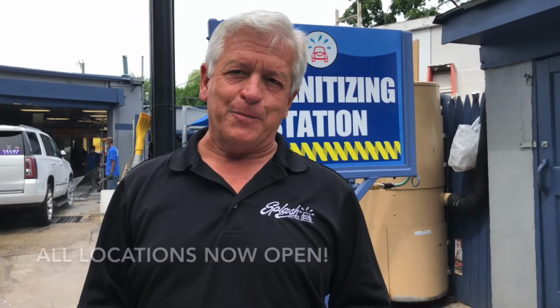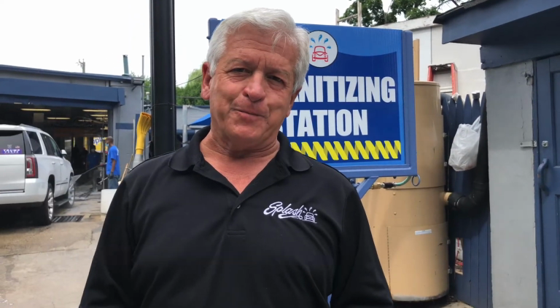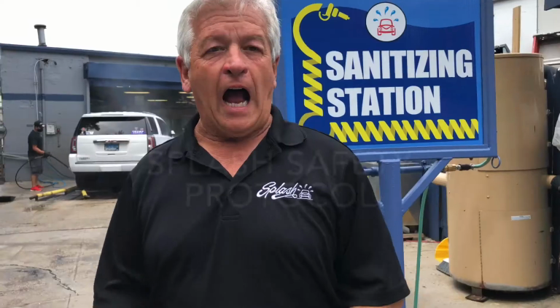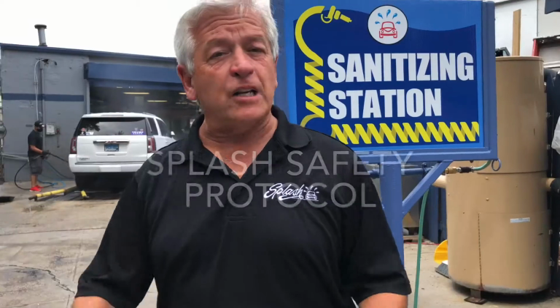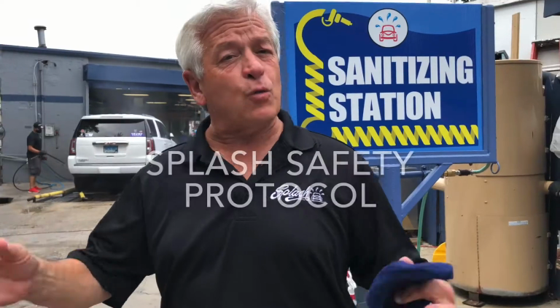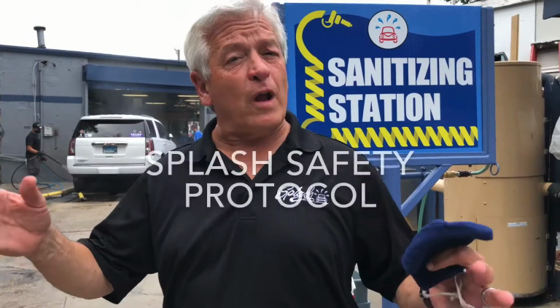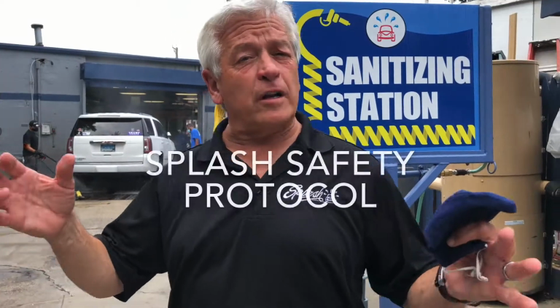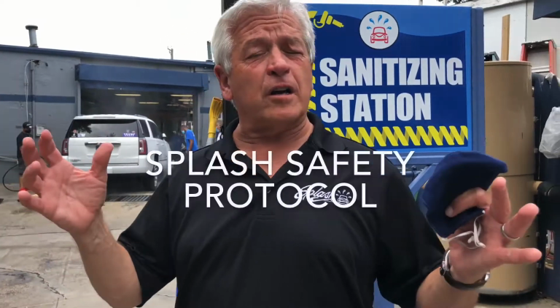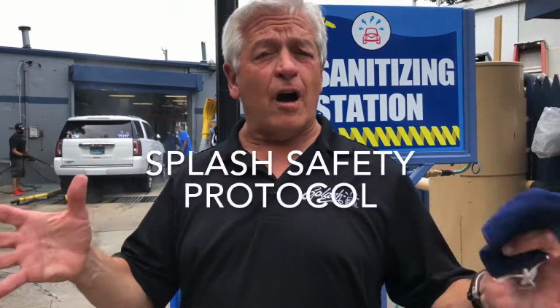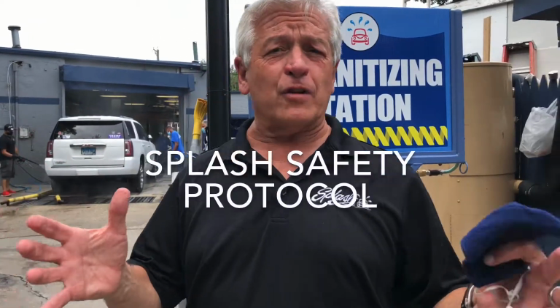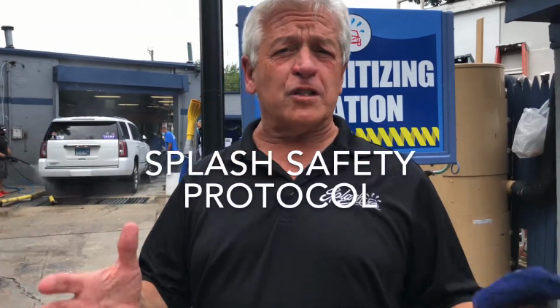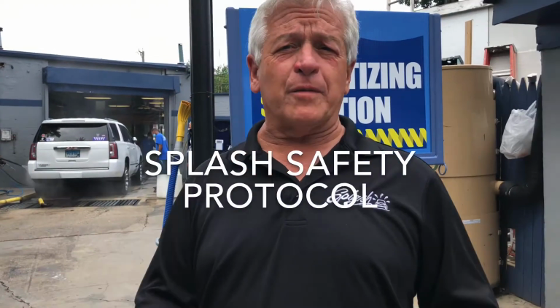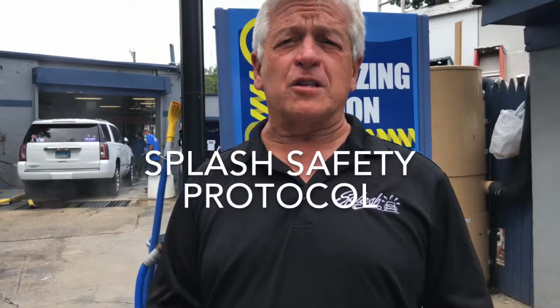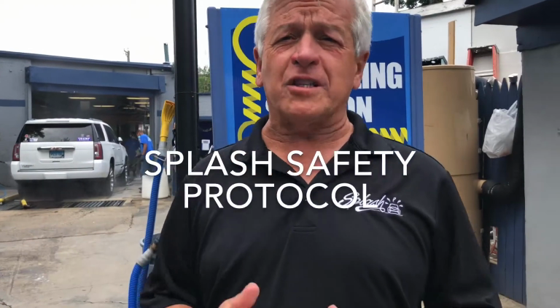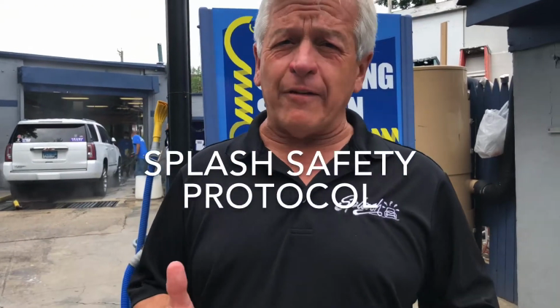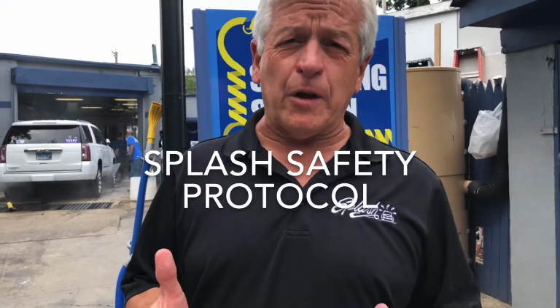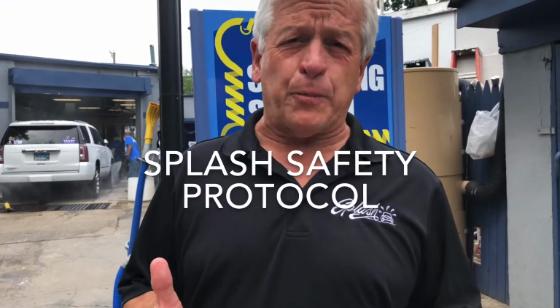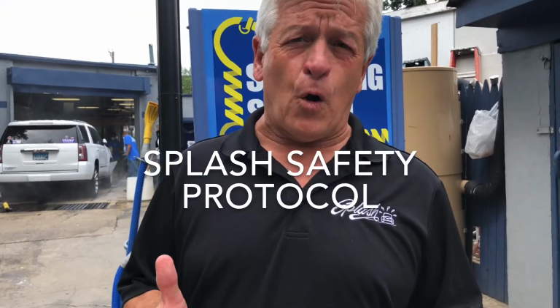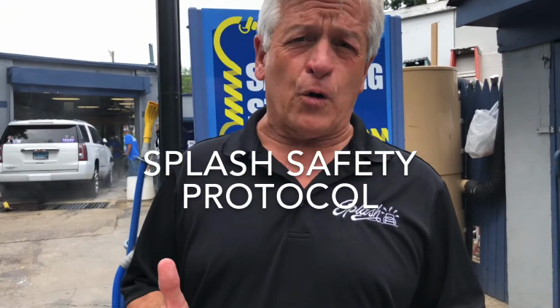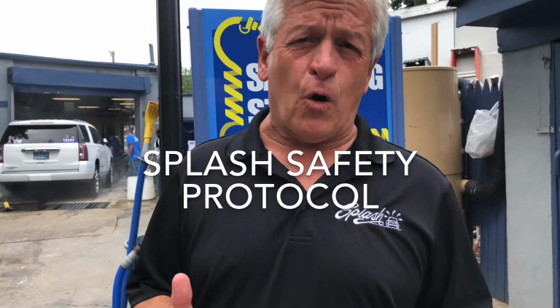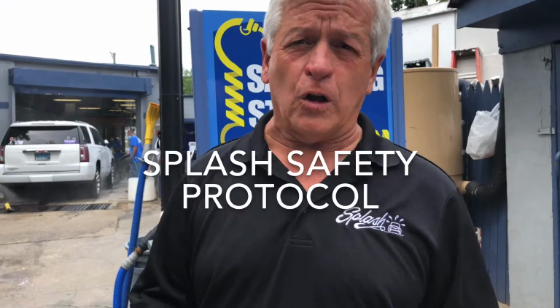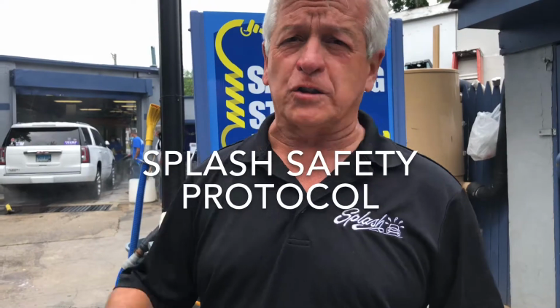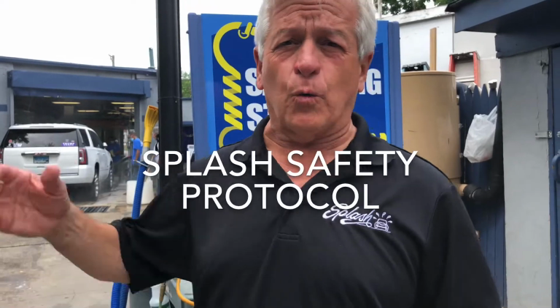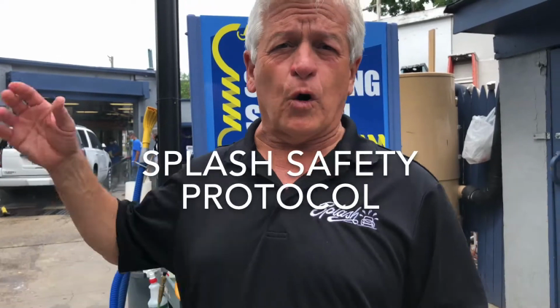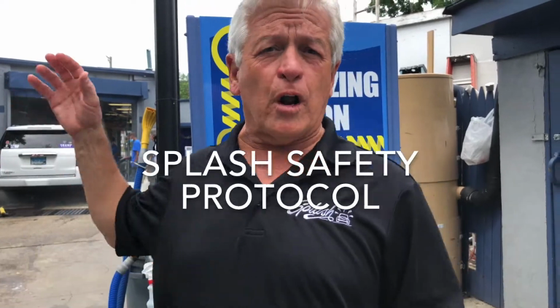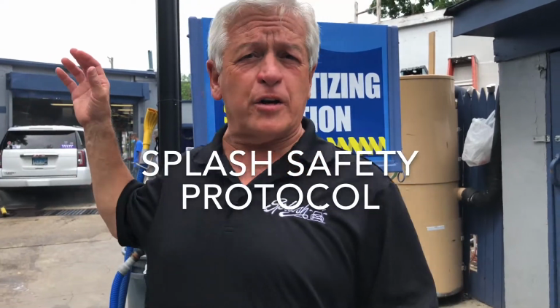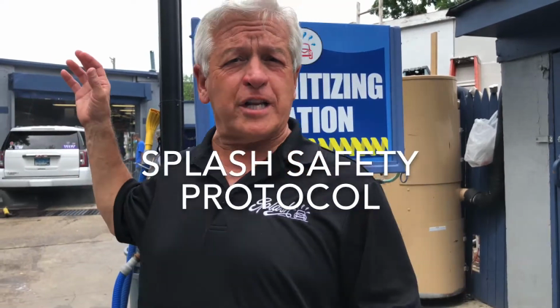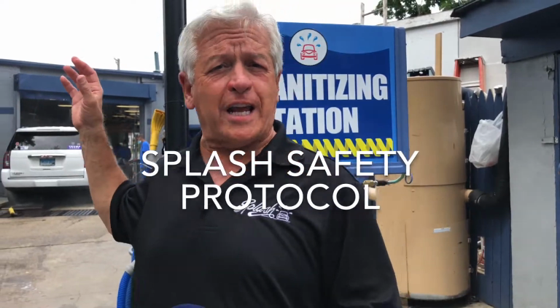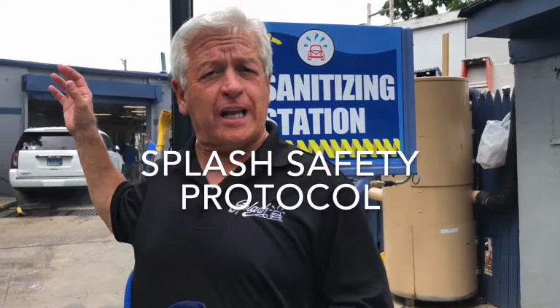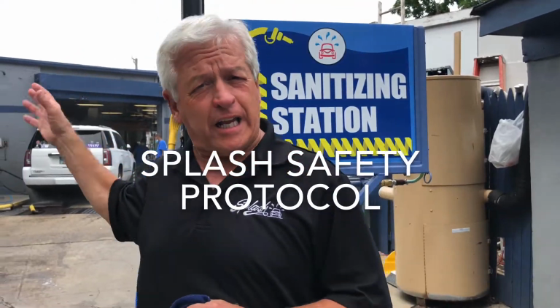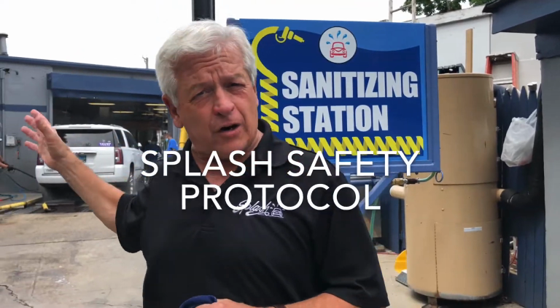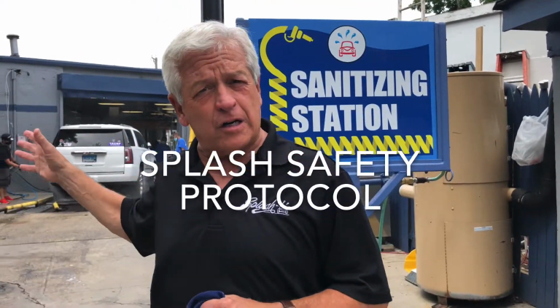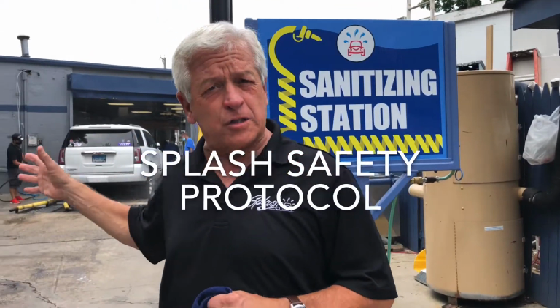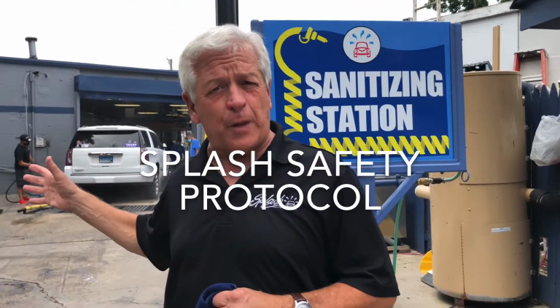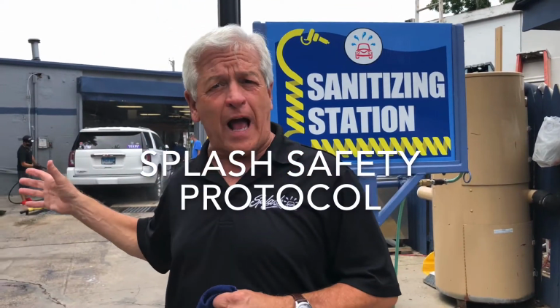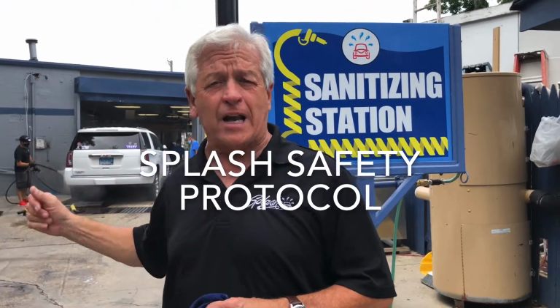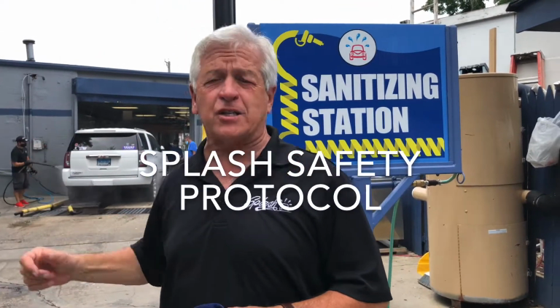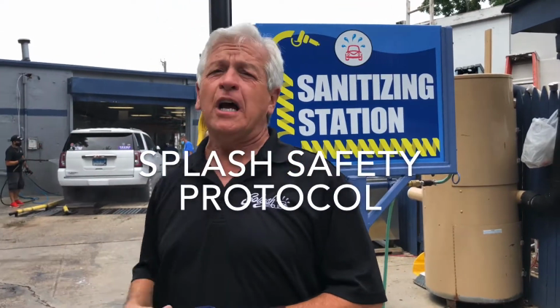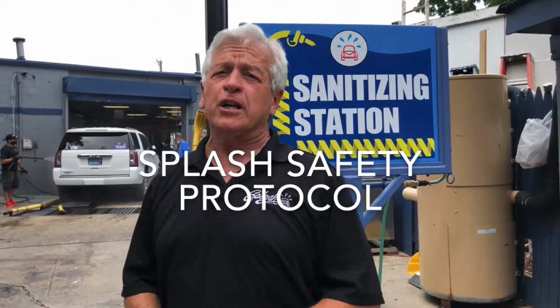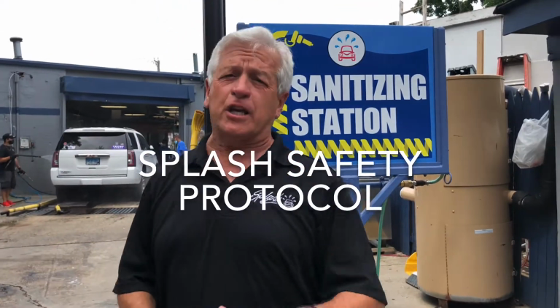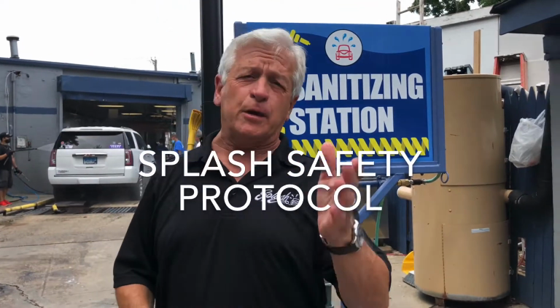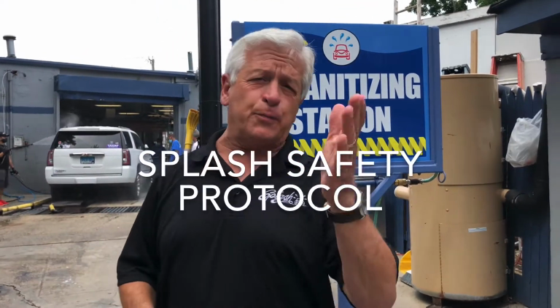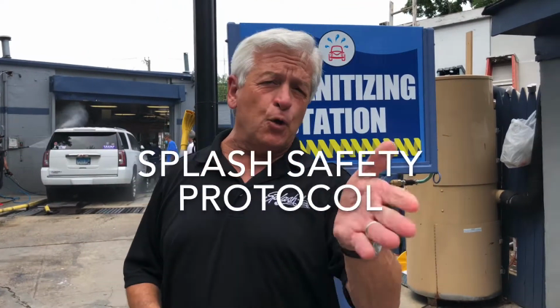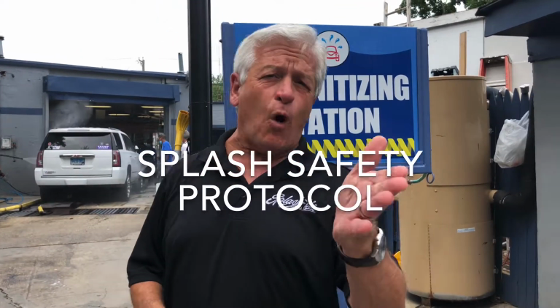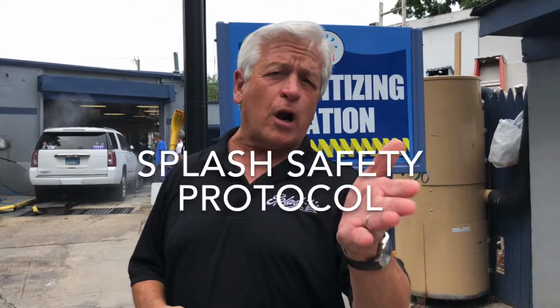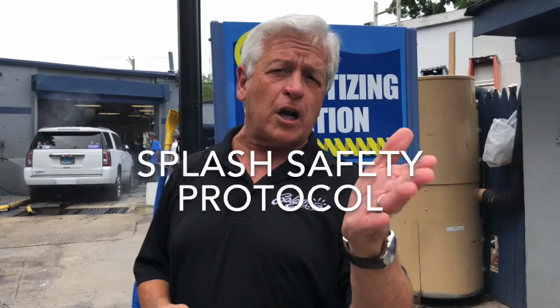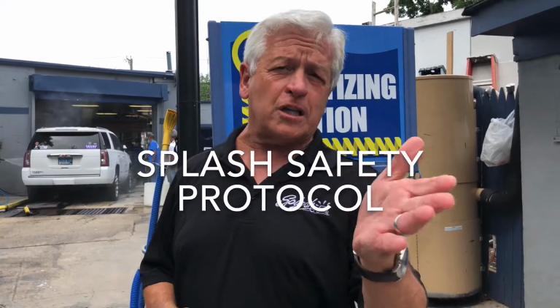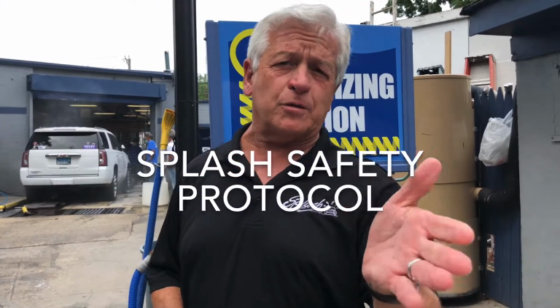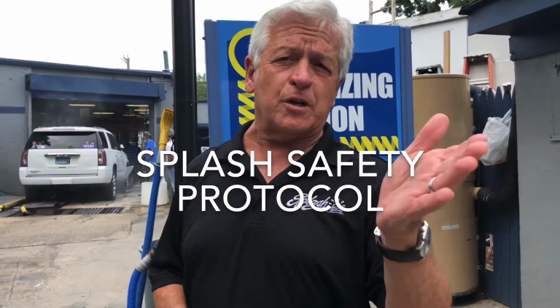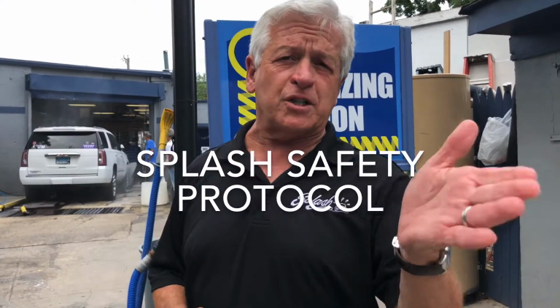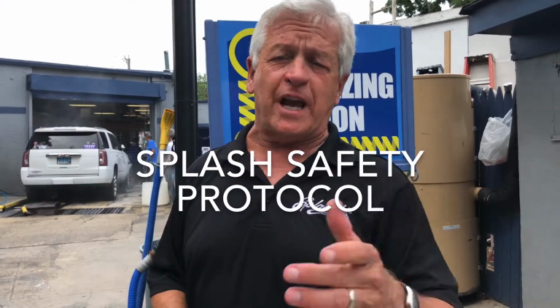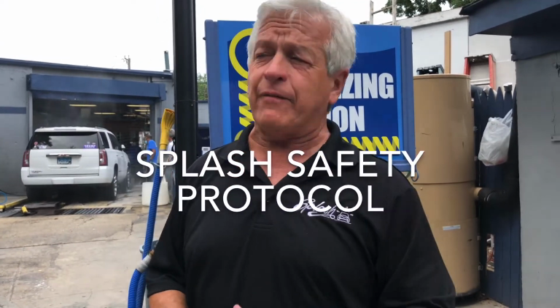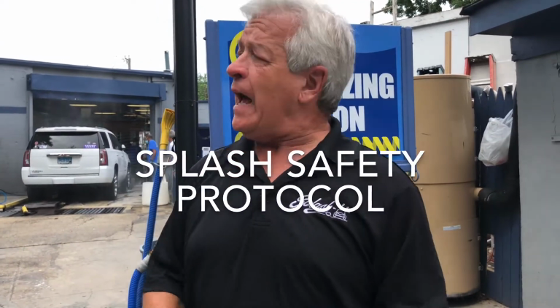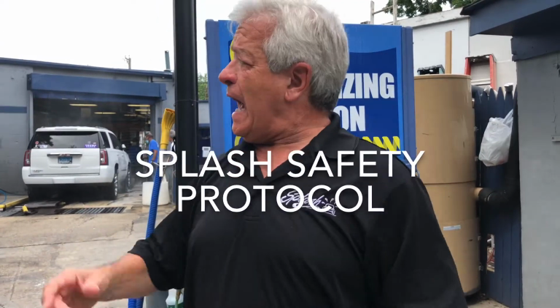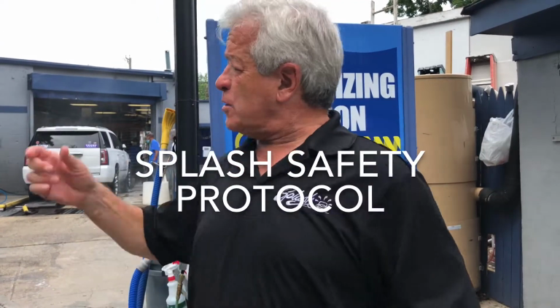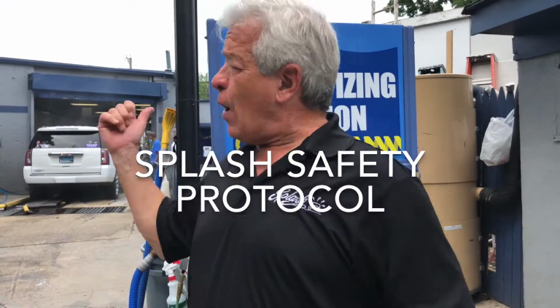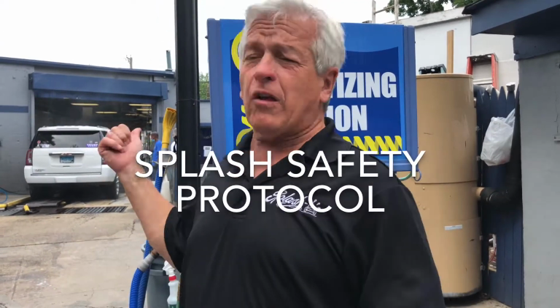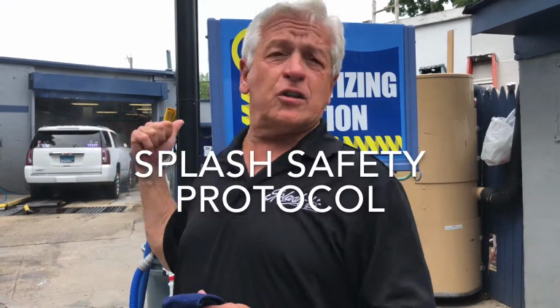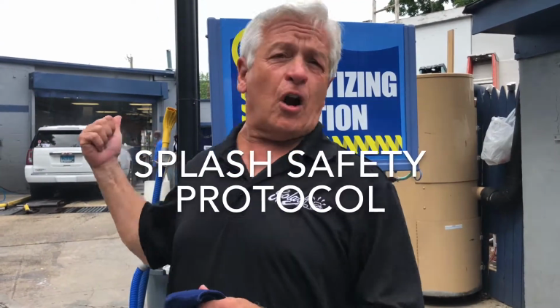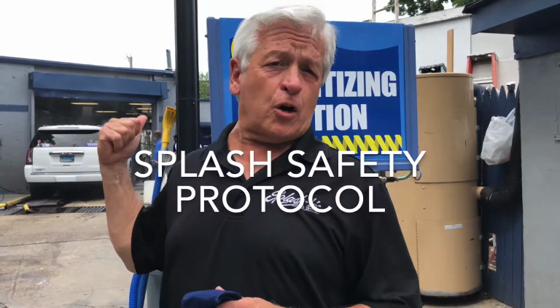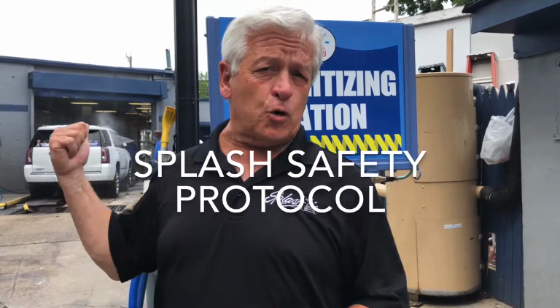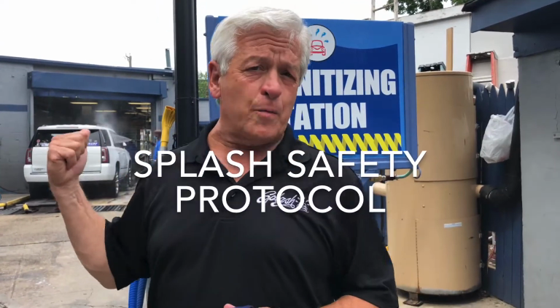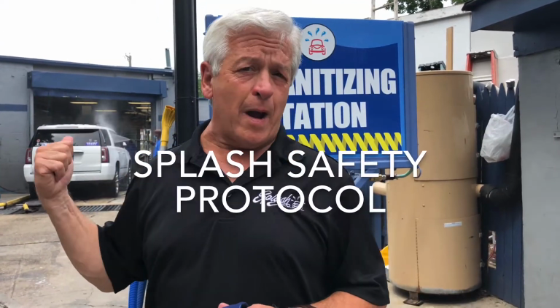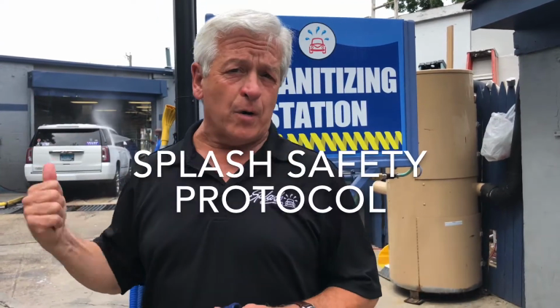I just wanted to cover some of the safety protocols that we're undertaking here at Splash to keep you, our customers, safe, as well as our crew members.